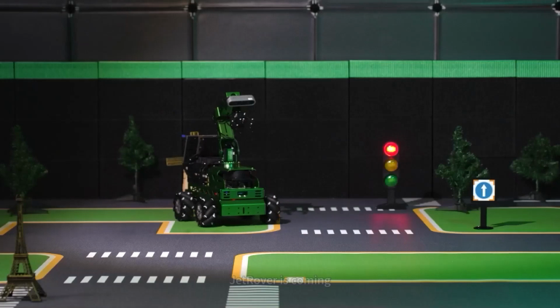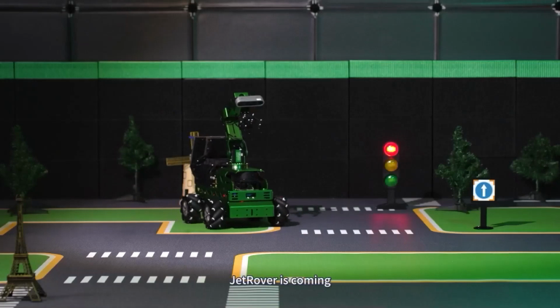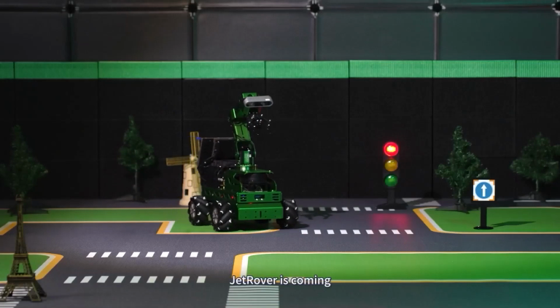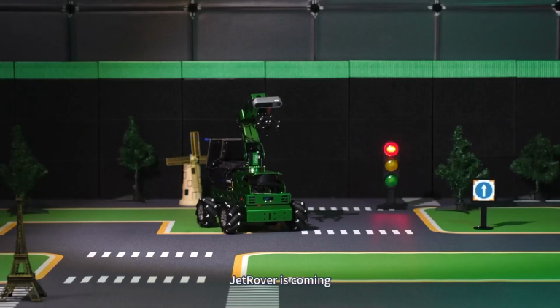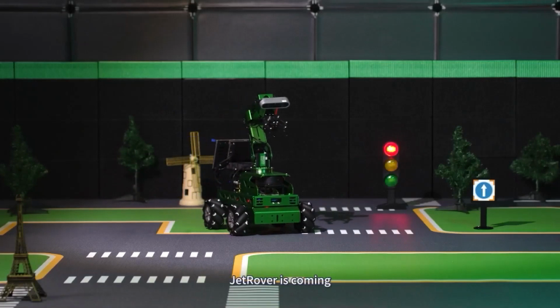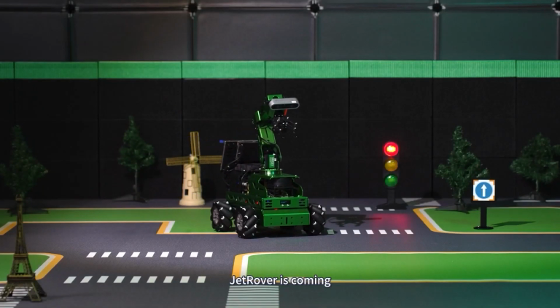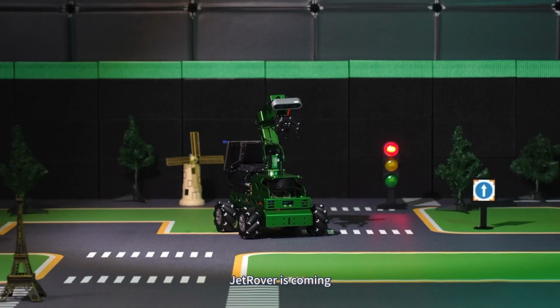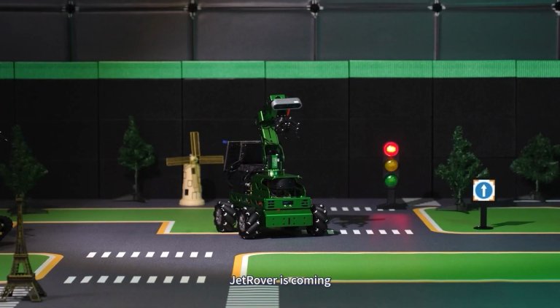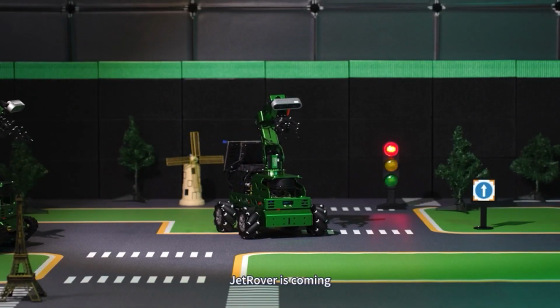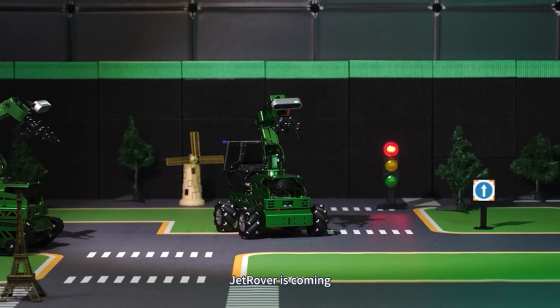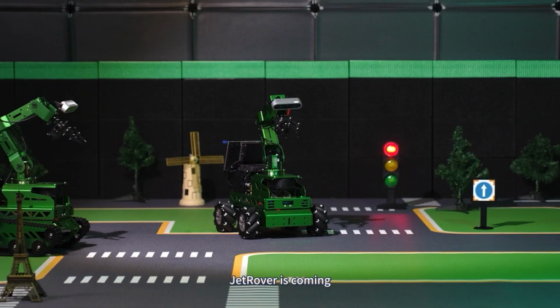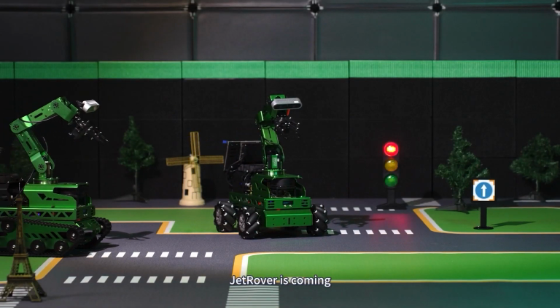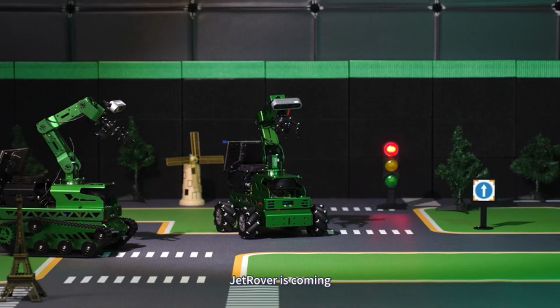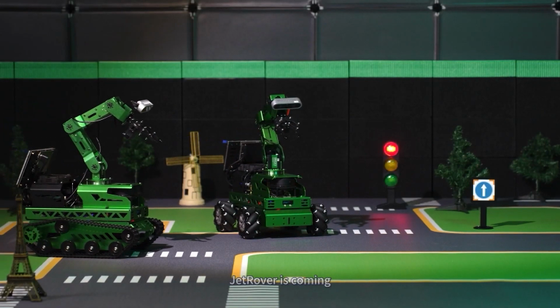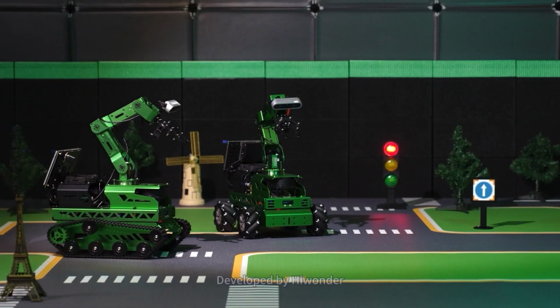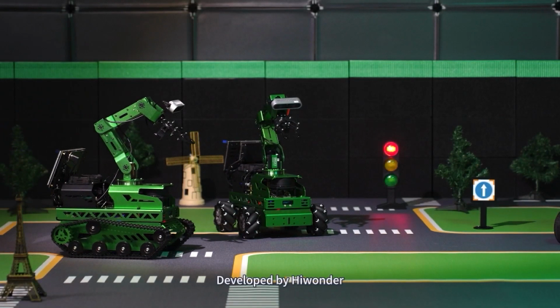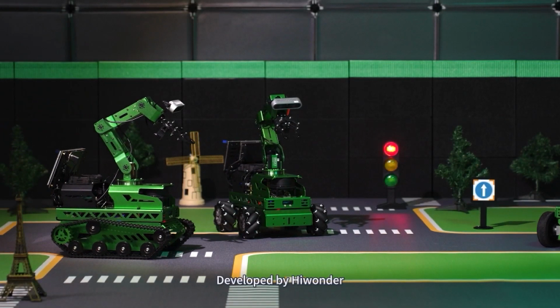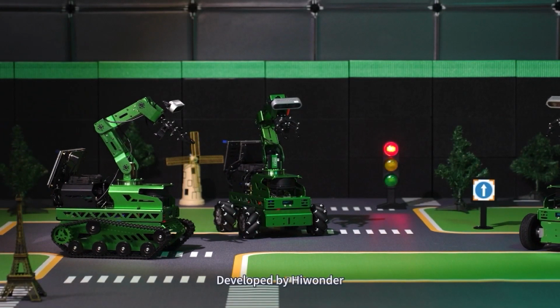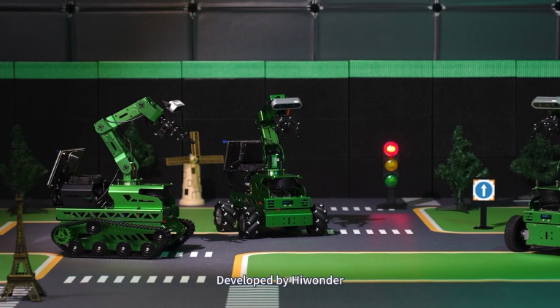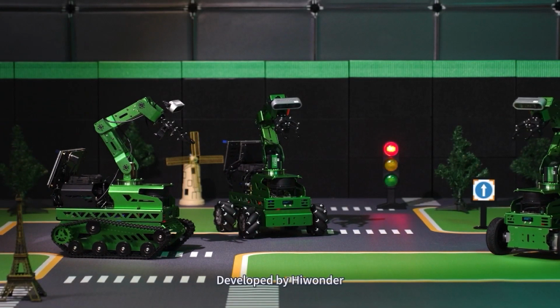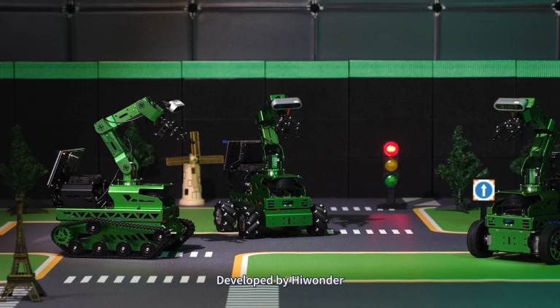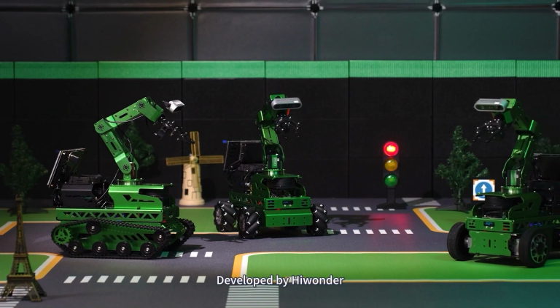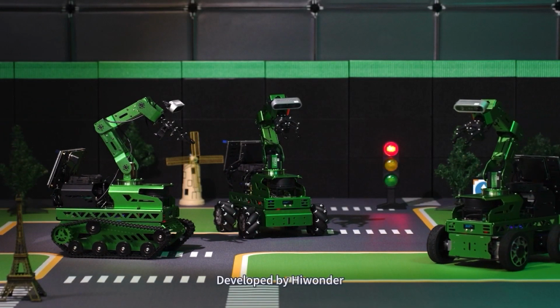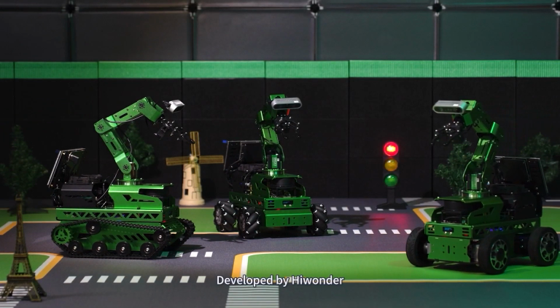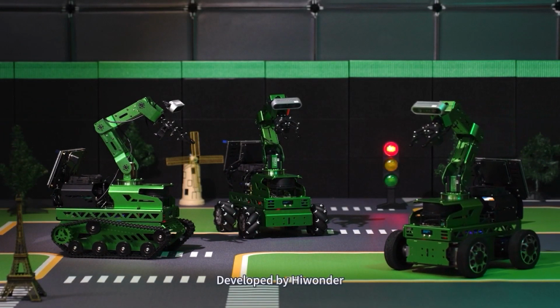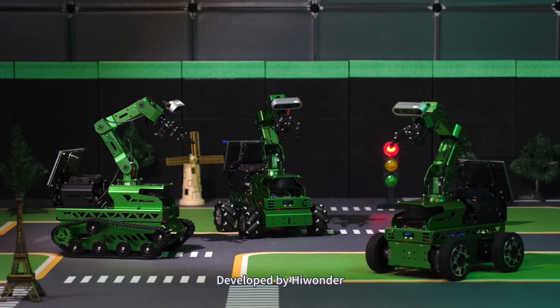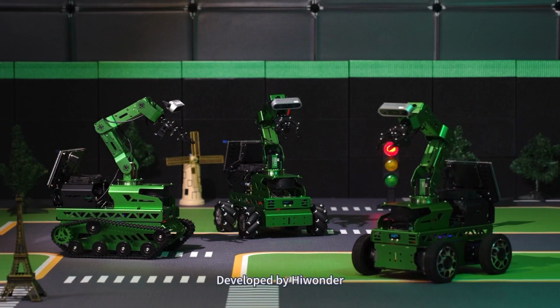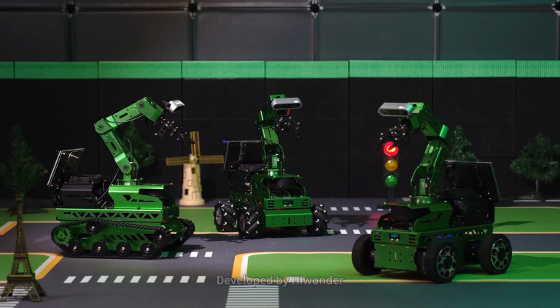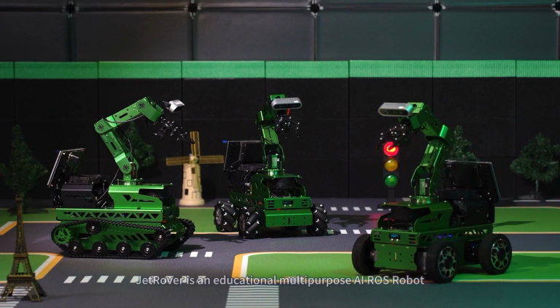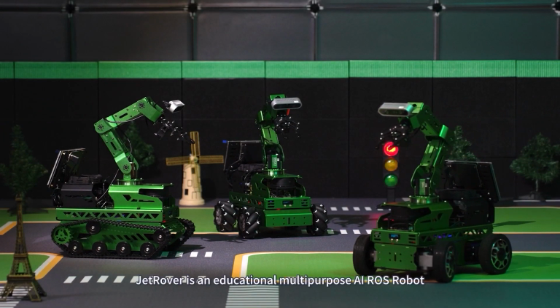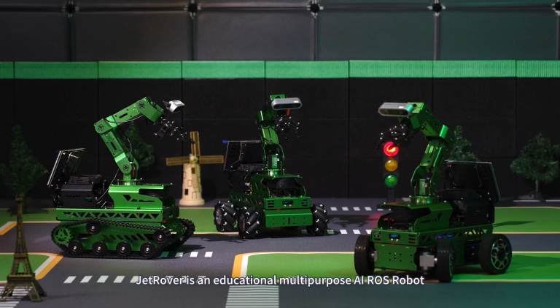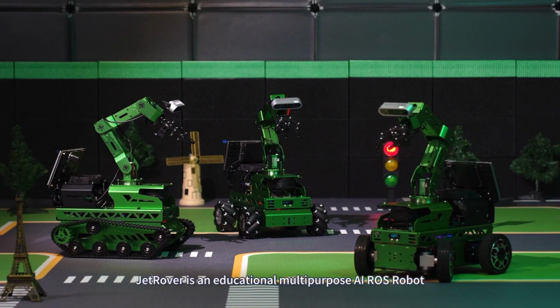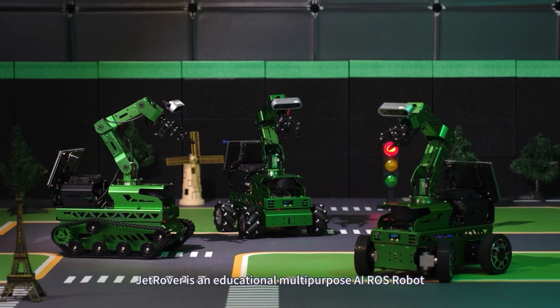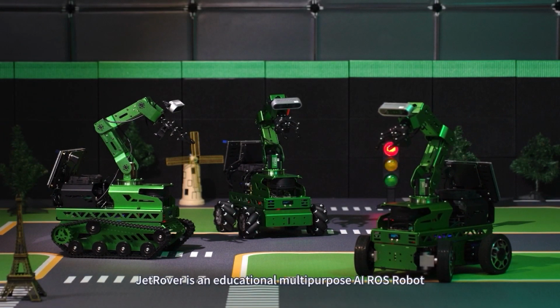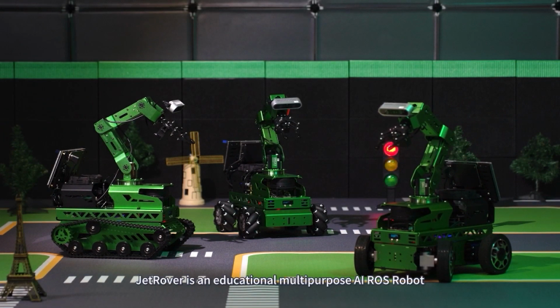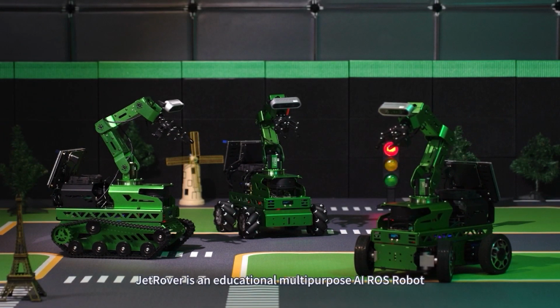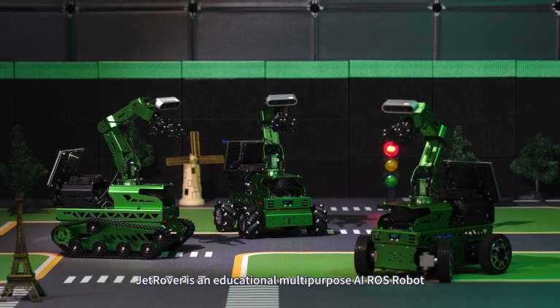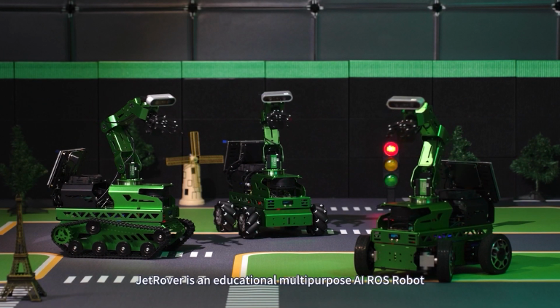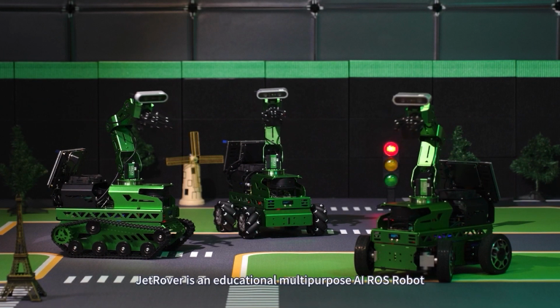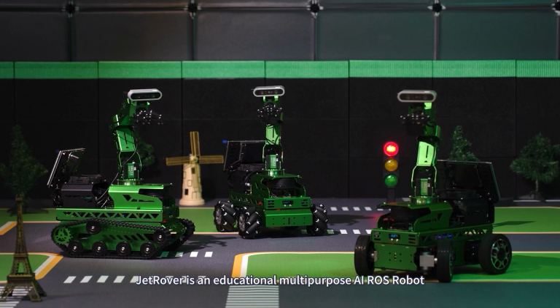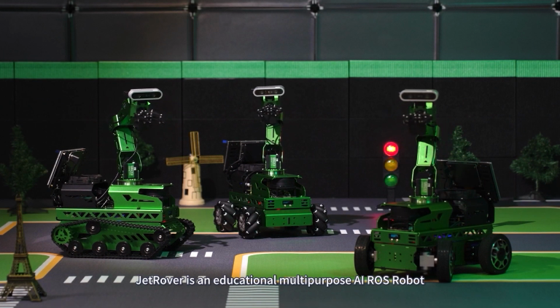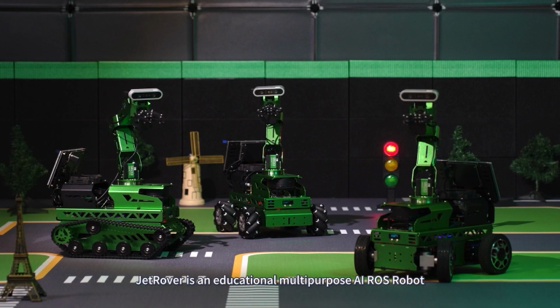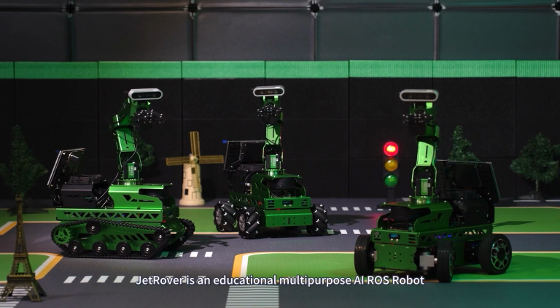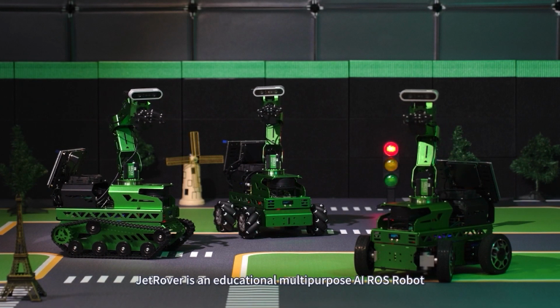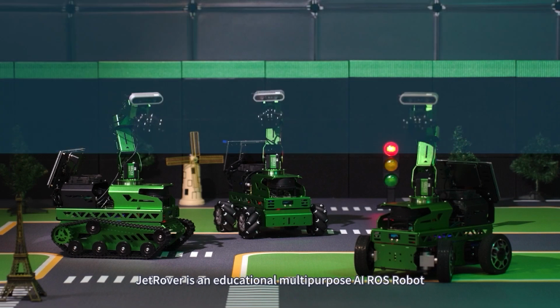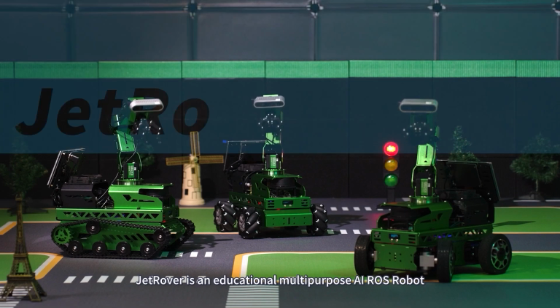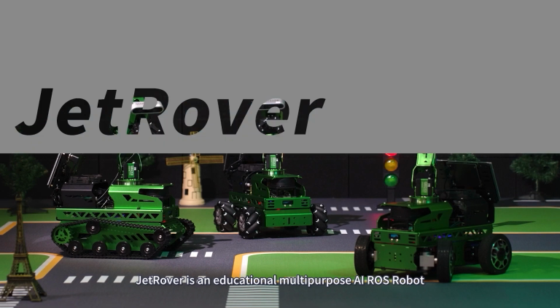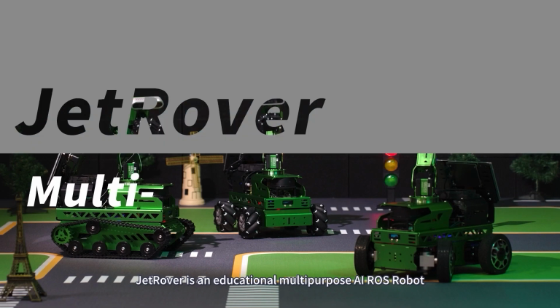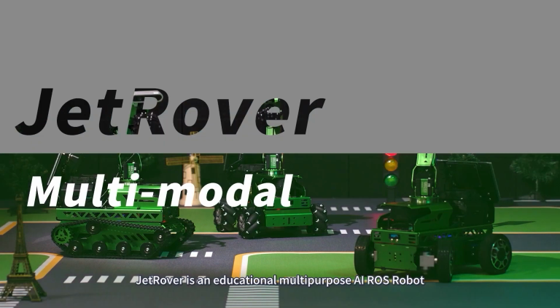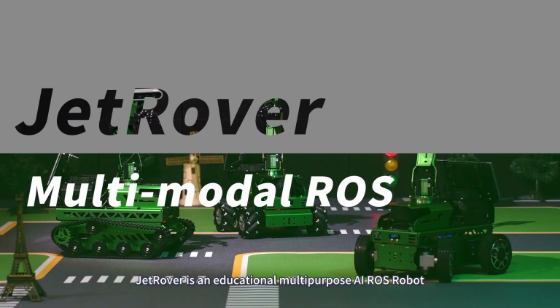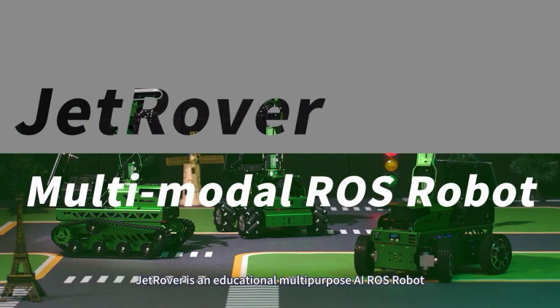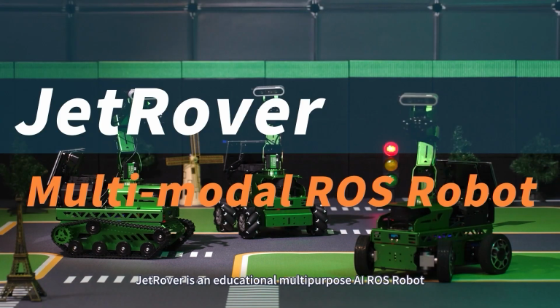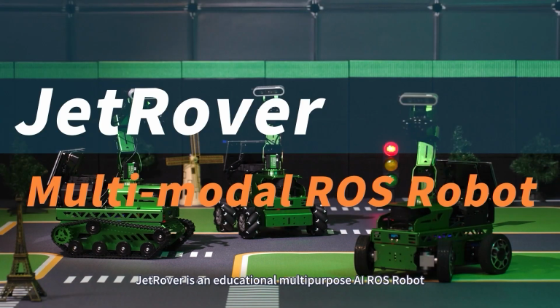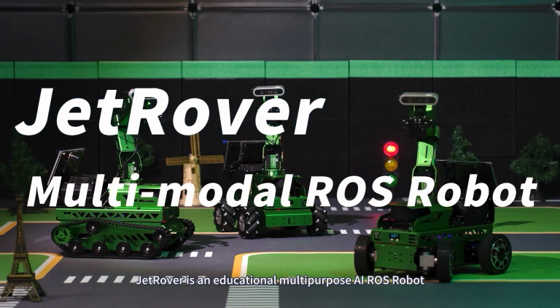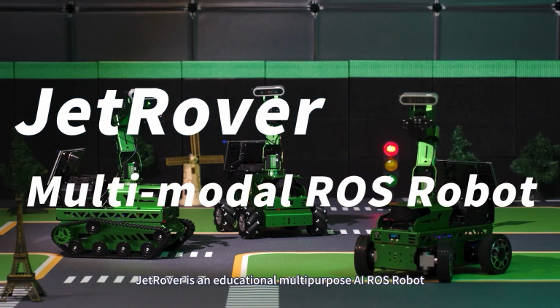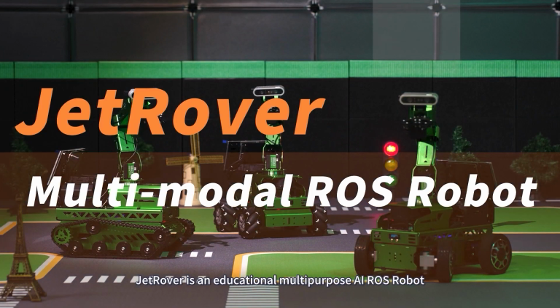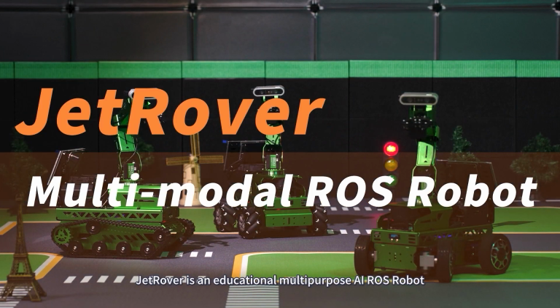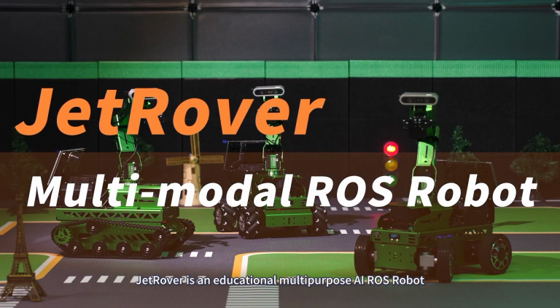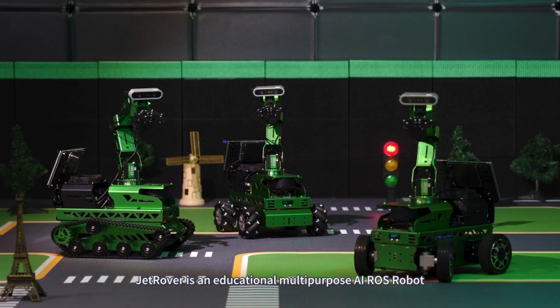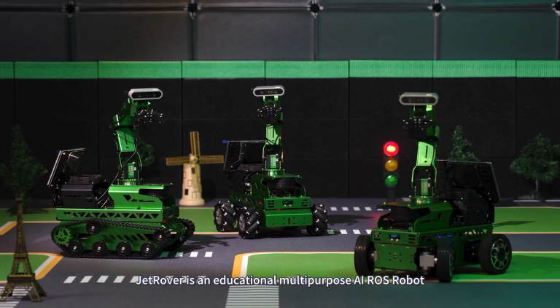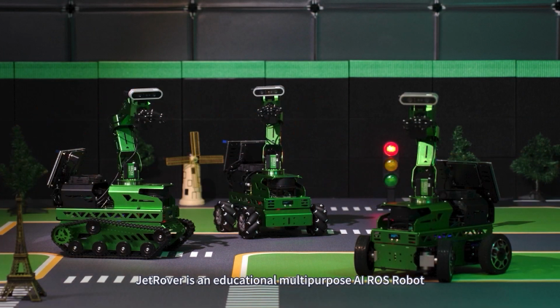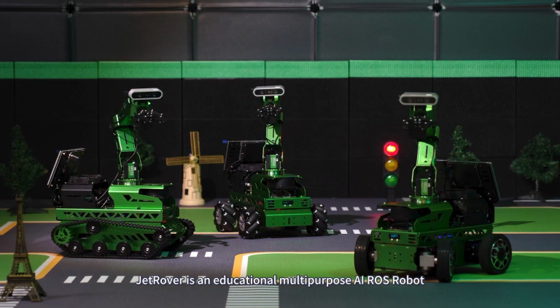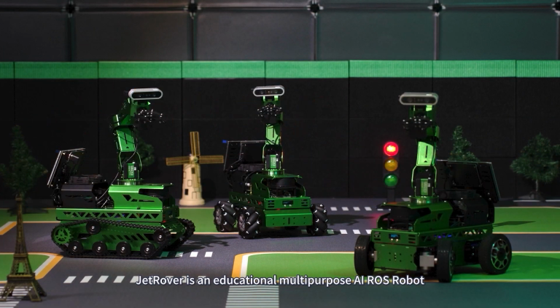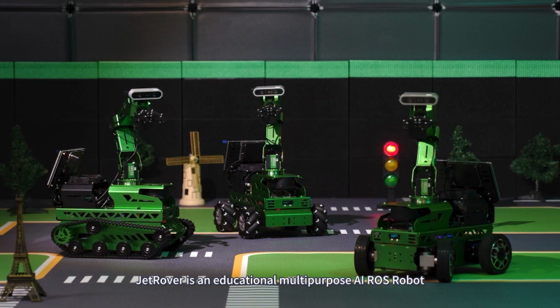Jet Rover is coming. Developed by HiWonder, Jet Rover is an educational, multi-purpose AI robot.